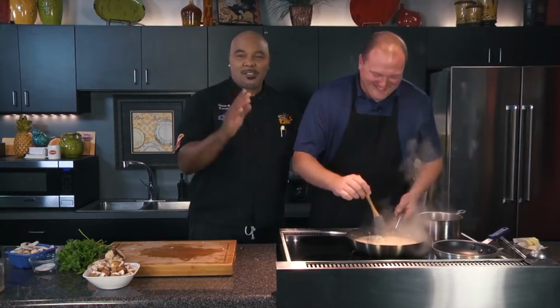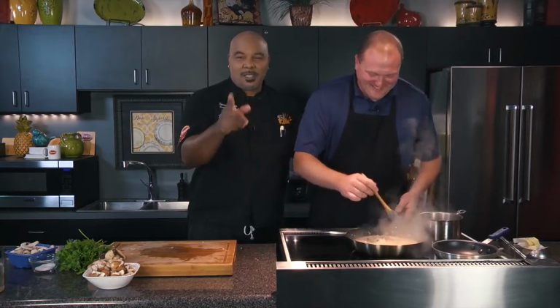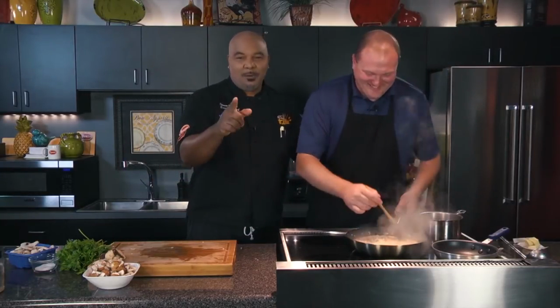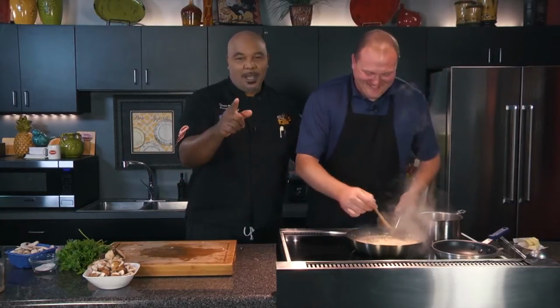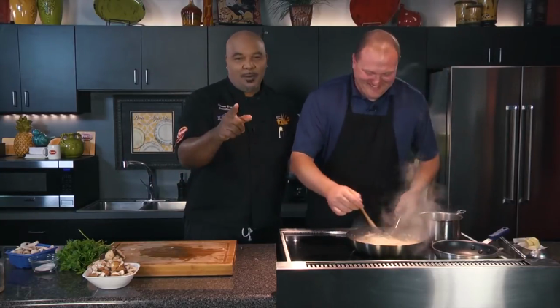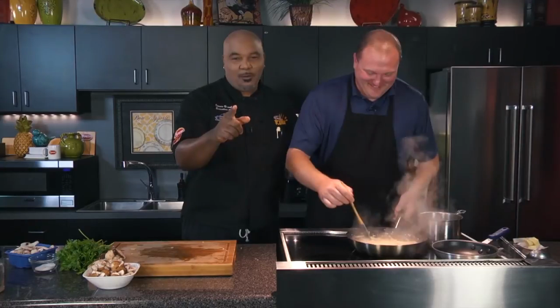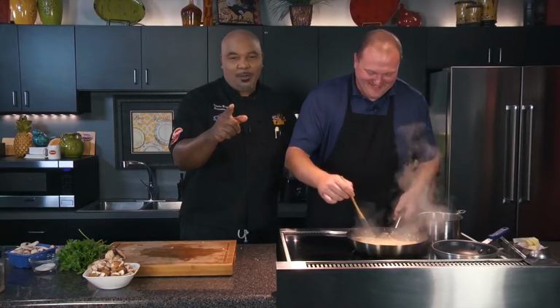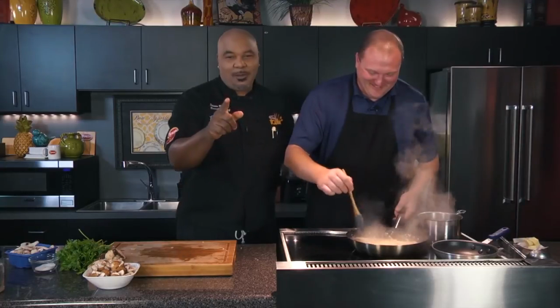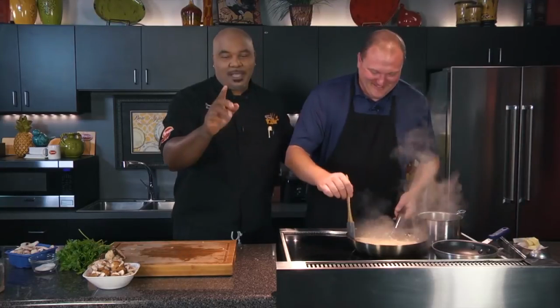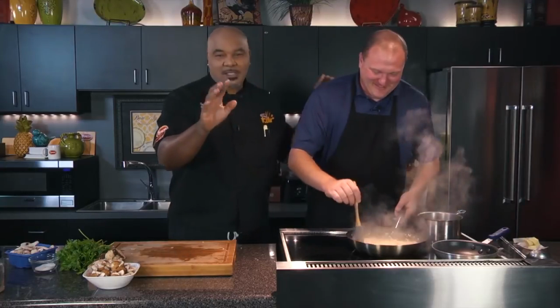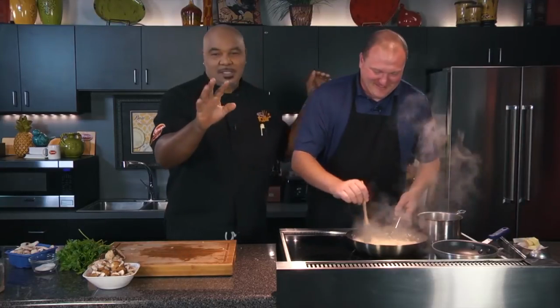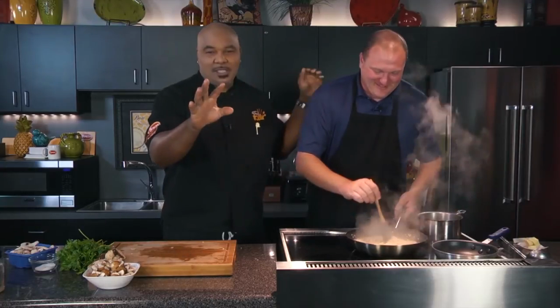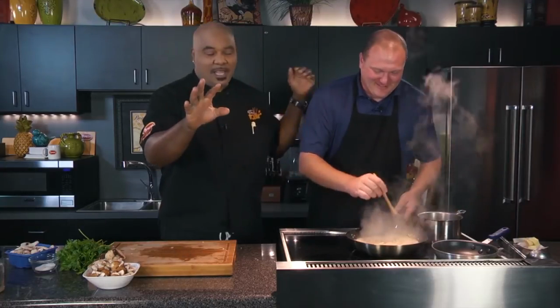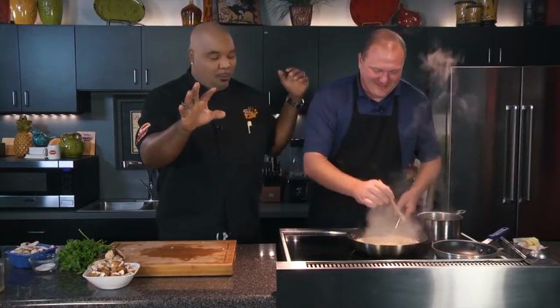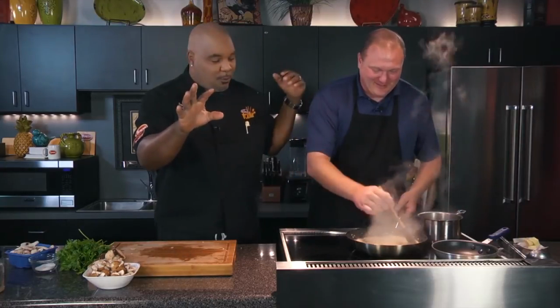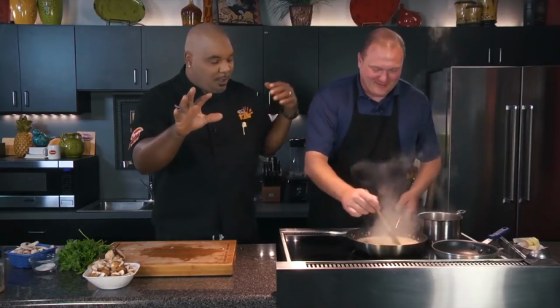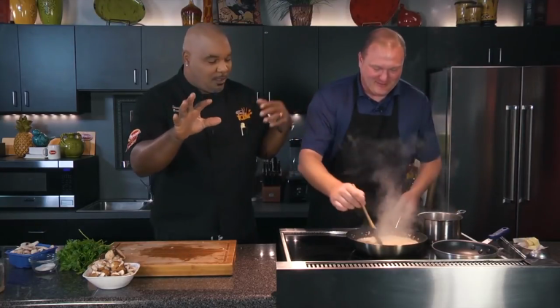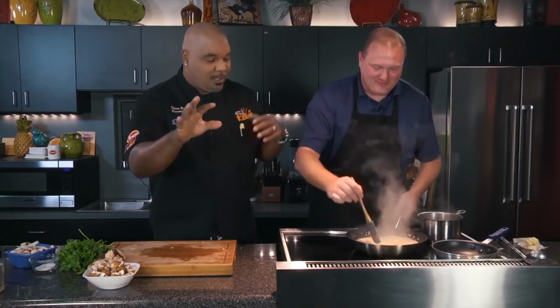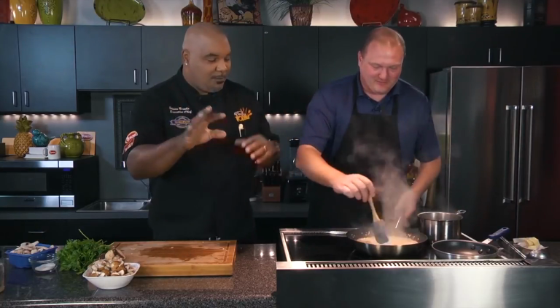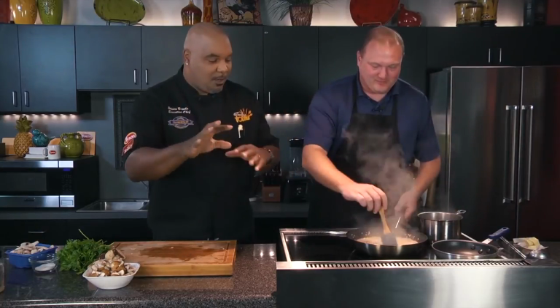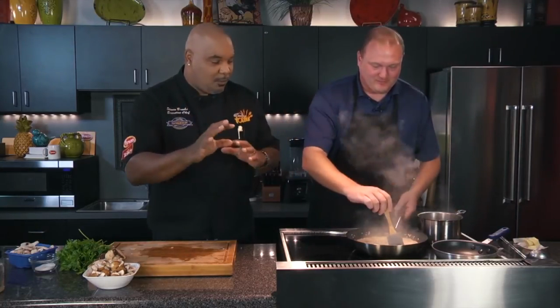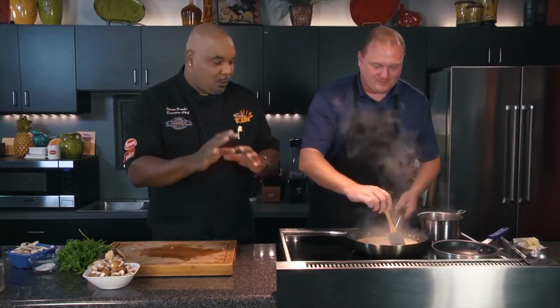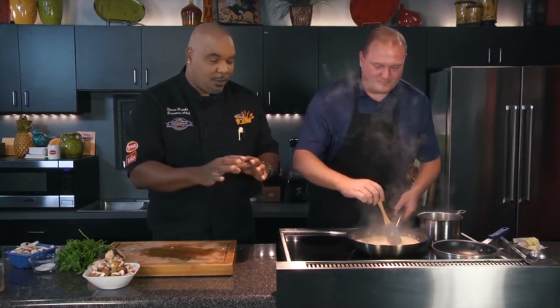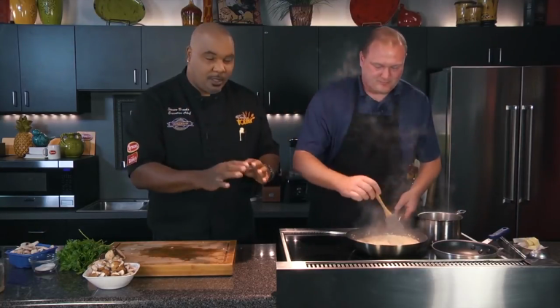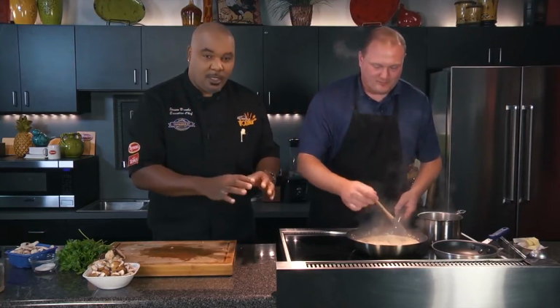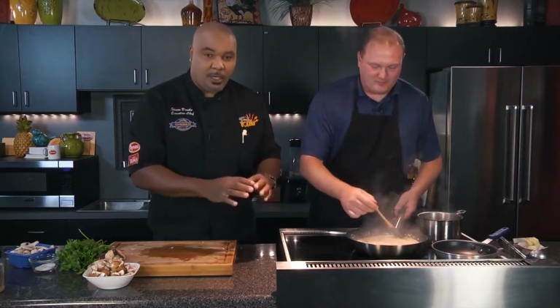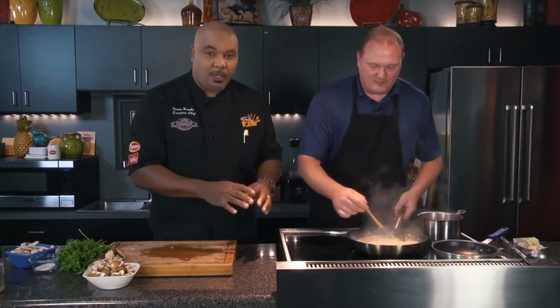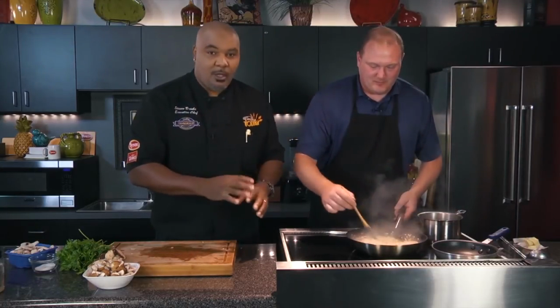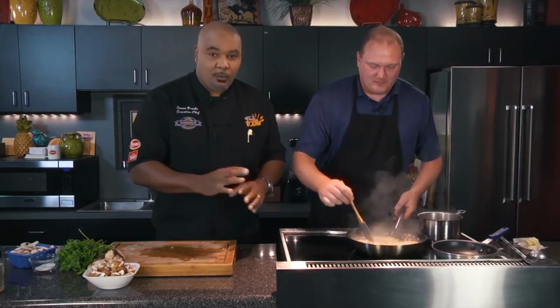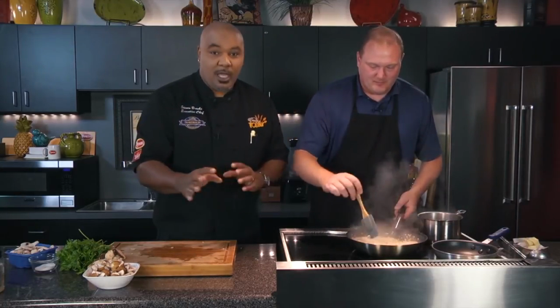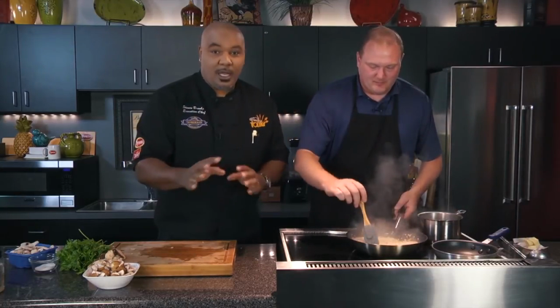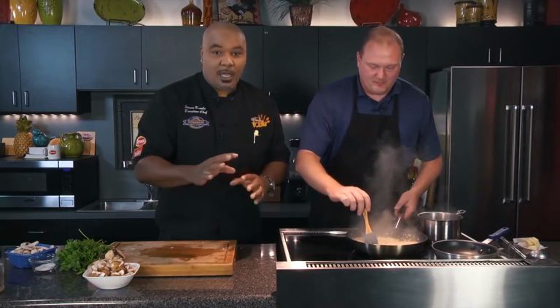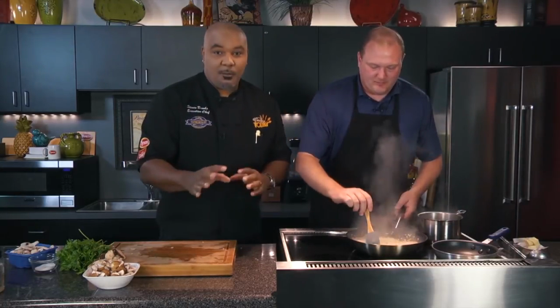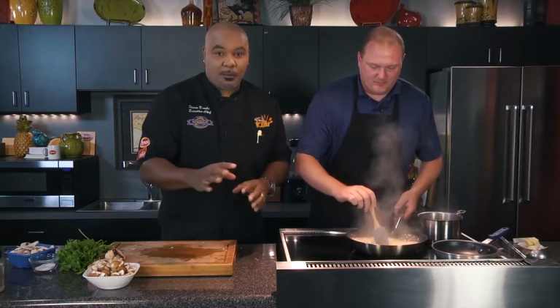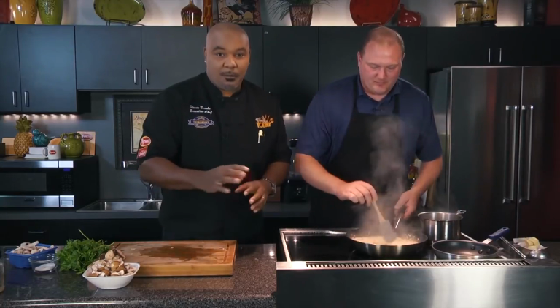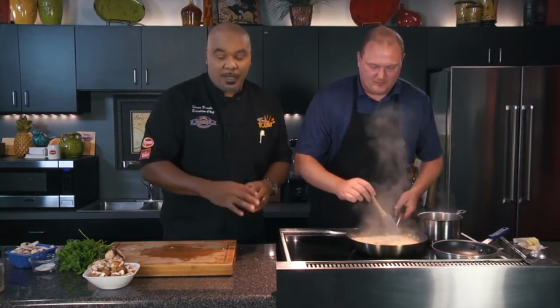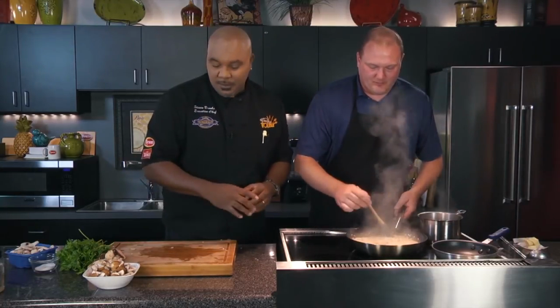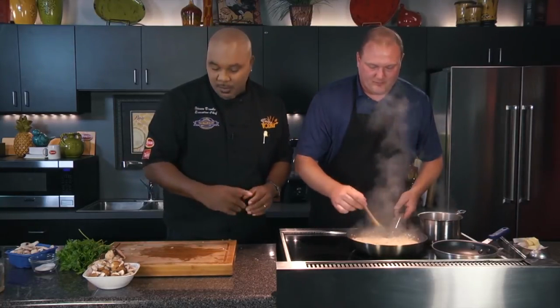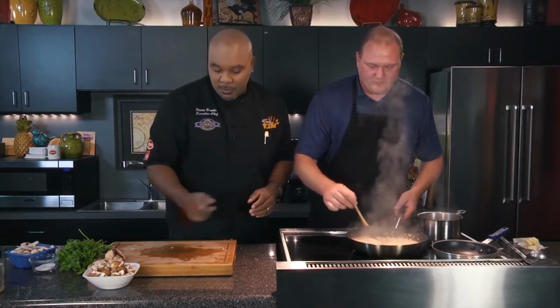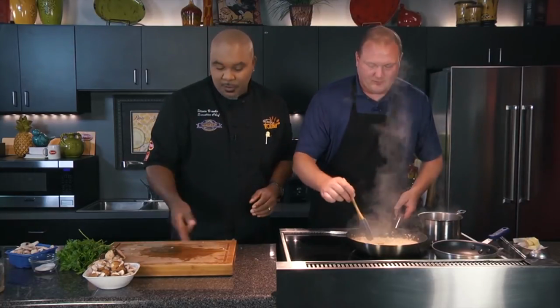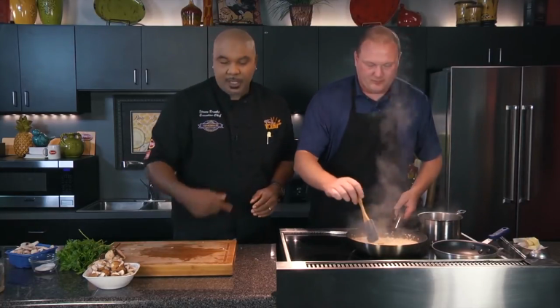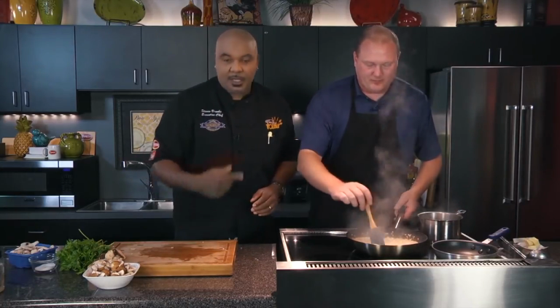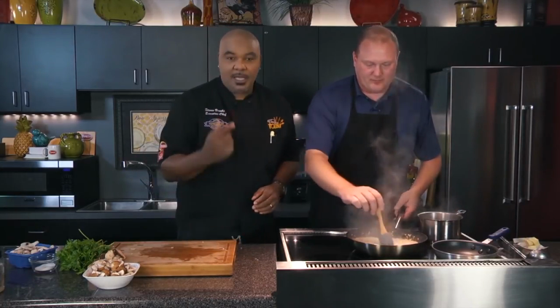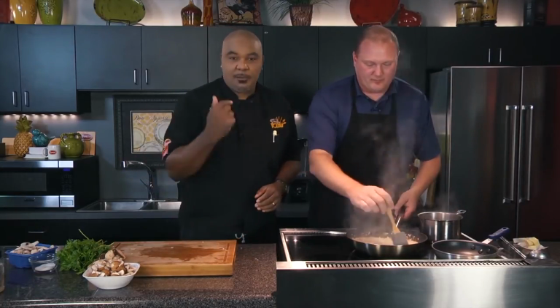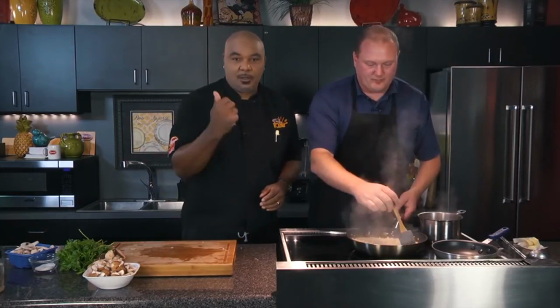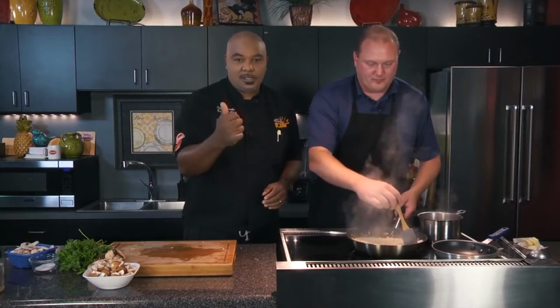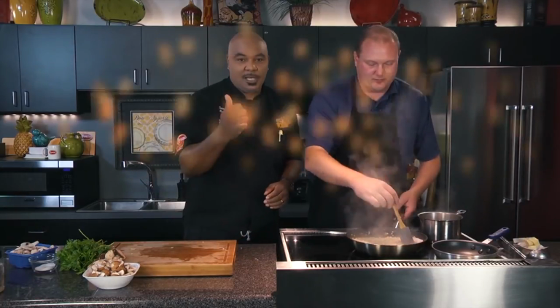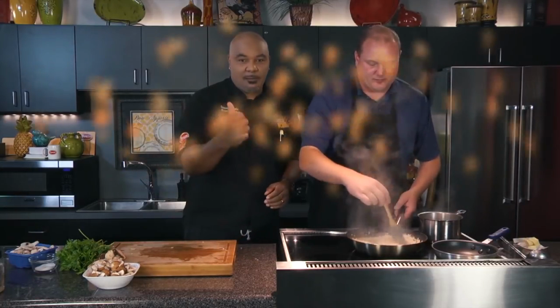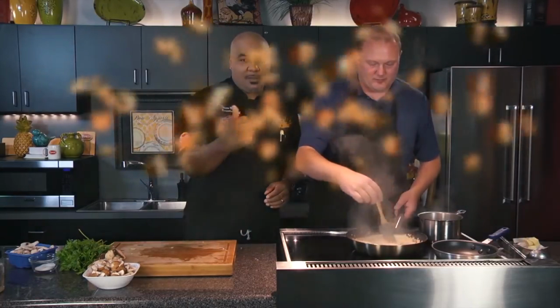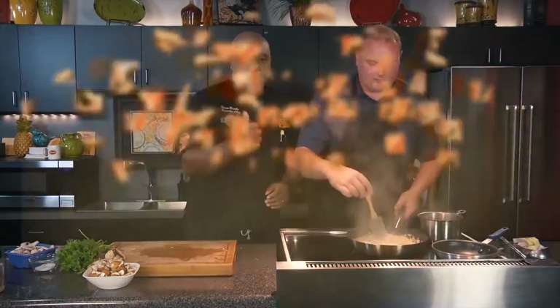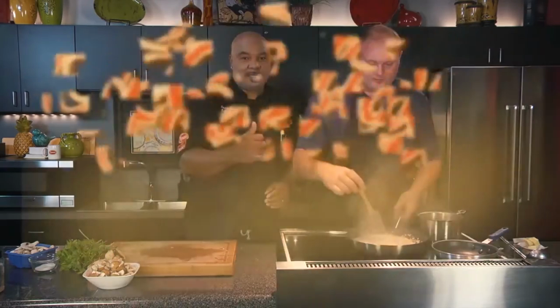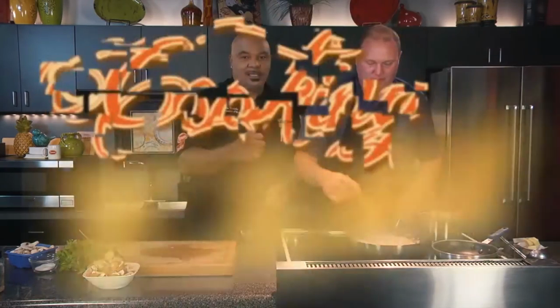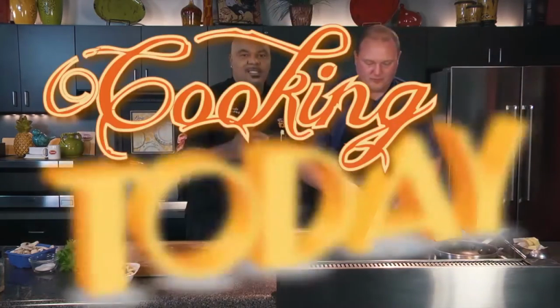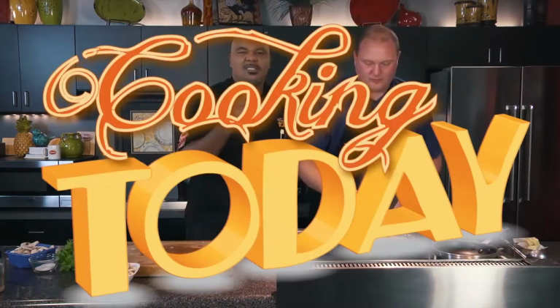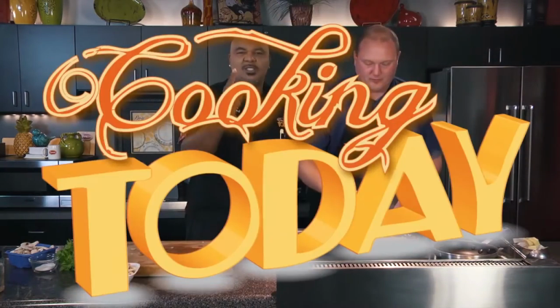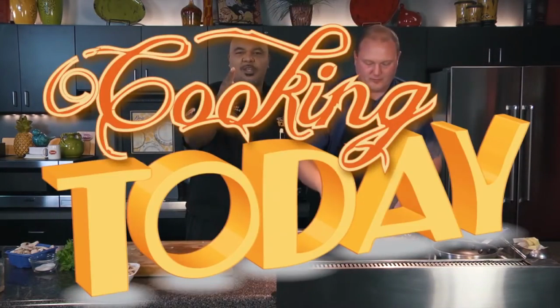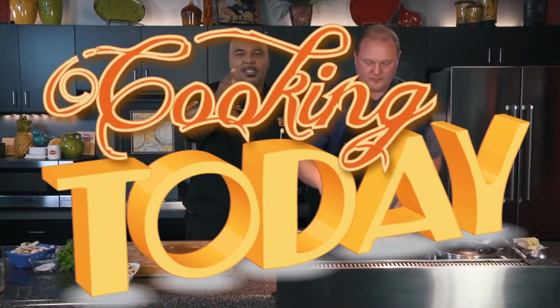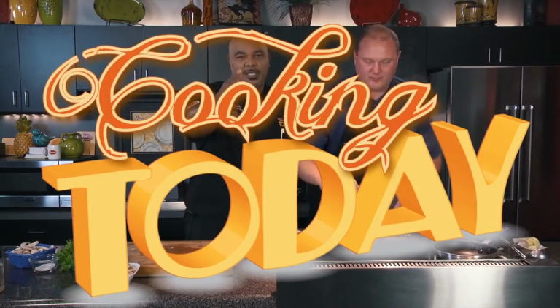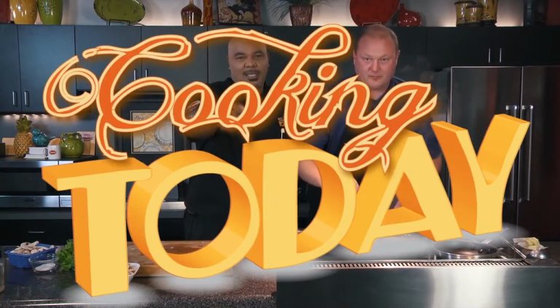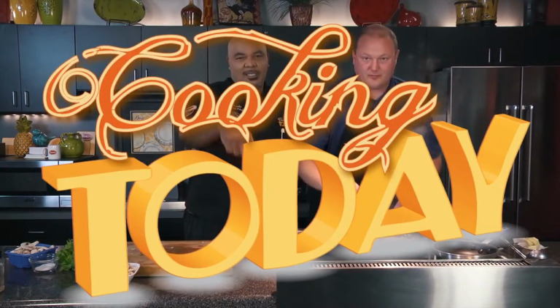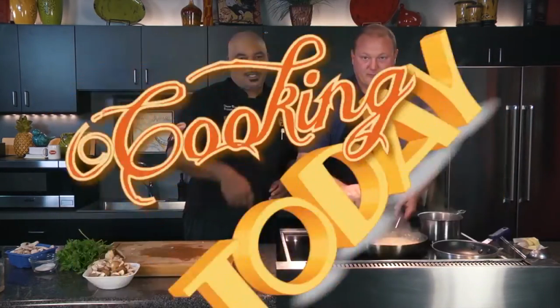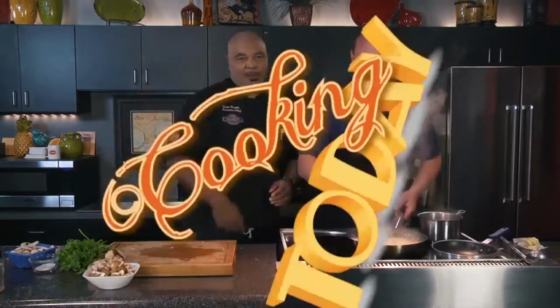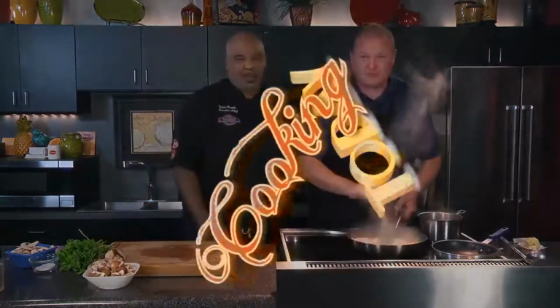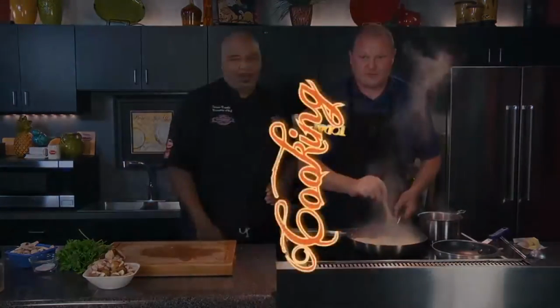You guys, stick around. We'll be back in just a second. We're going to keep on working here — we've got a lot more prep to do. This is Cooking Today. Stick around.